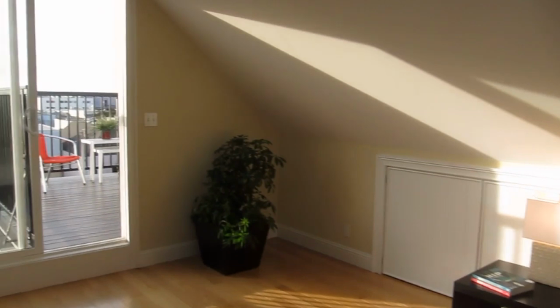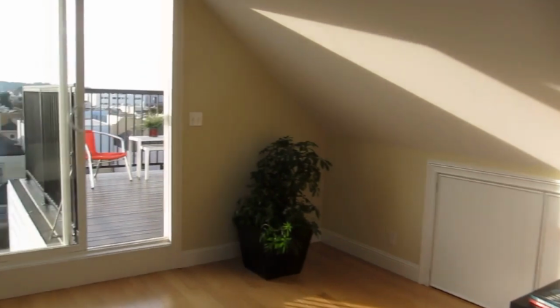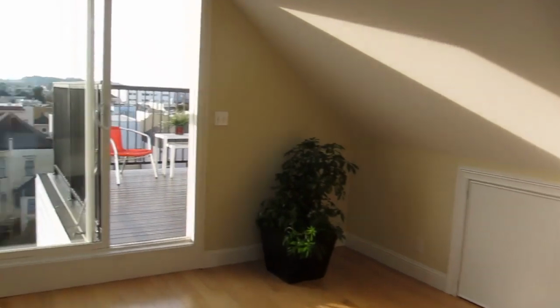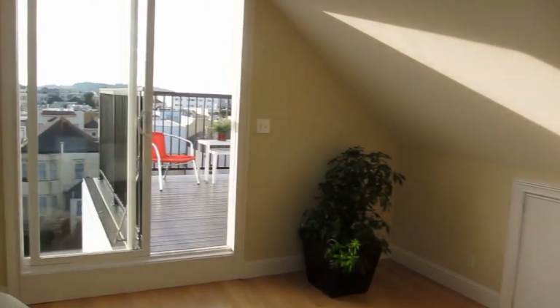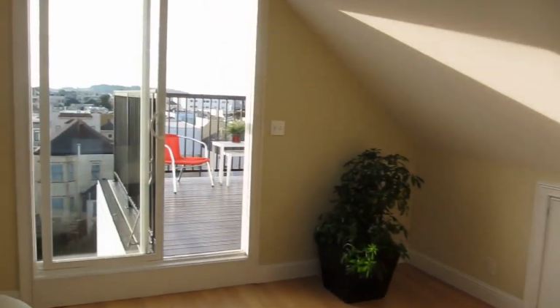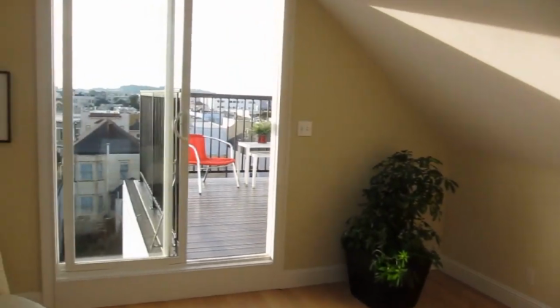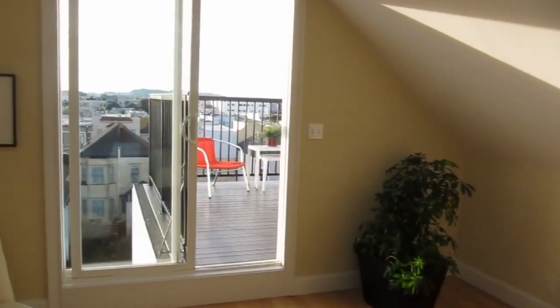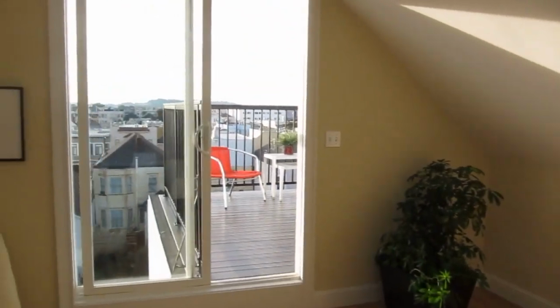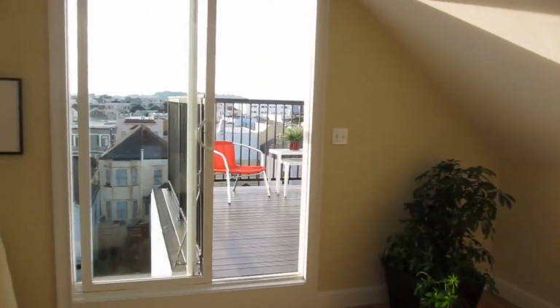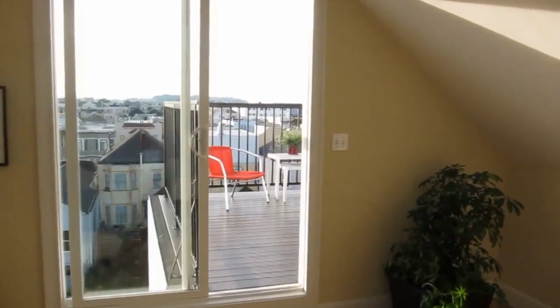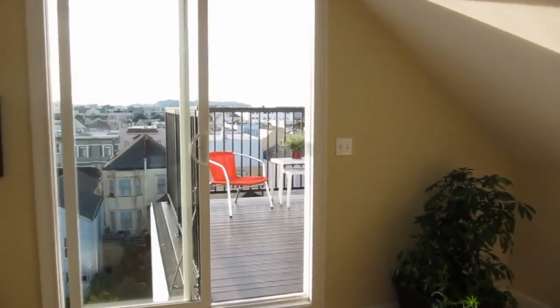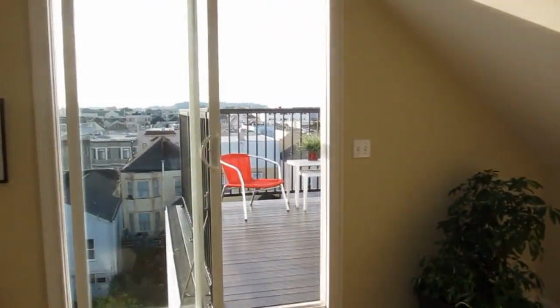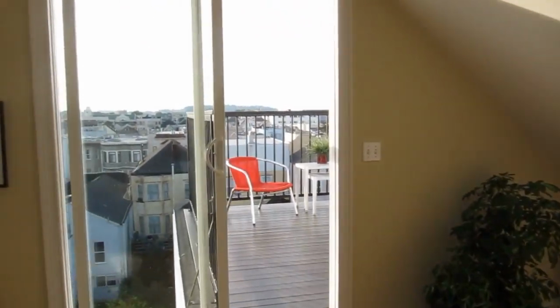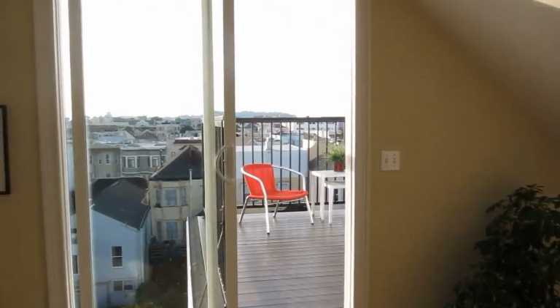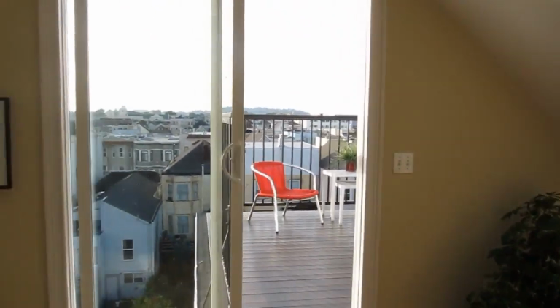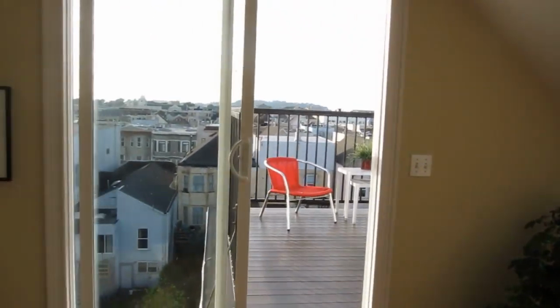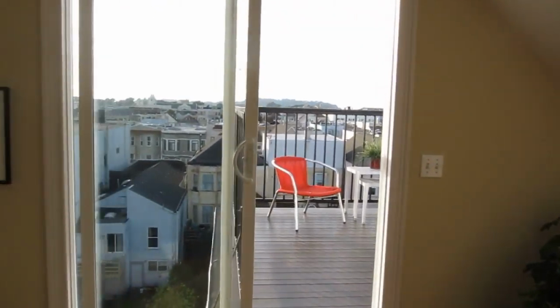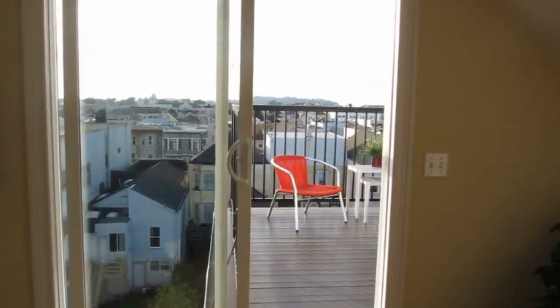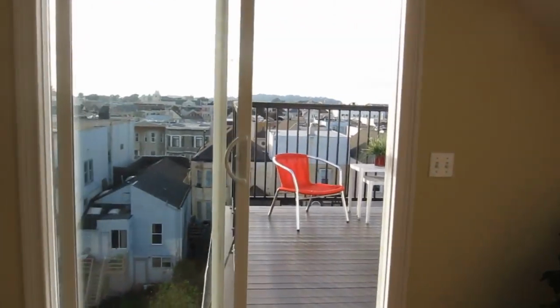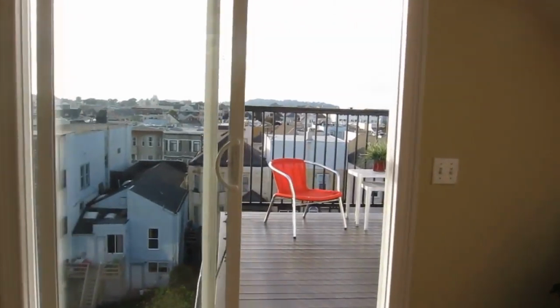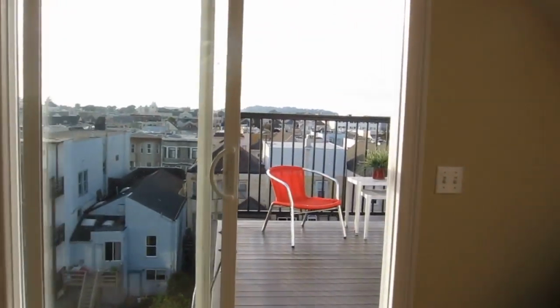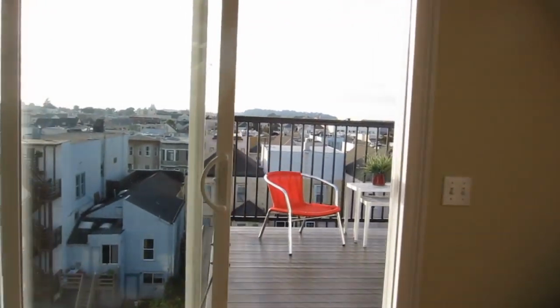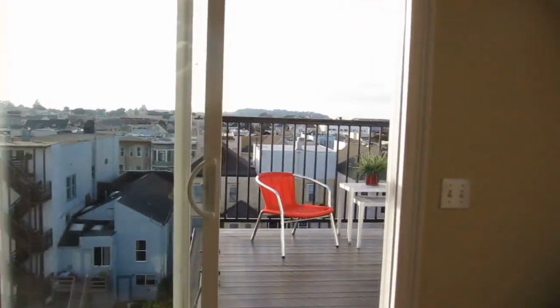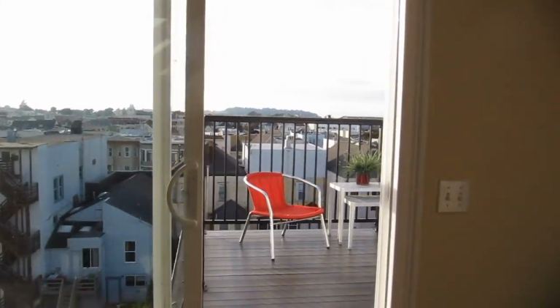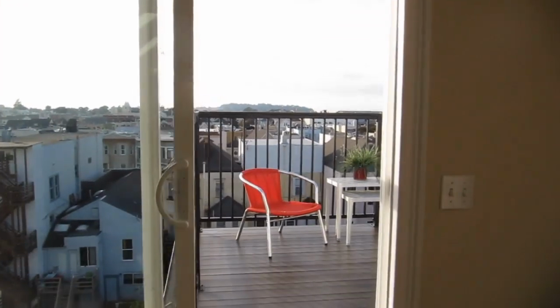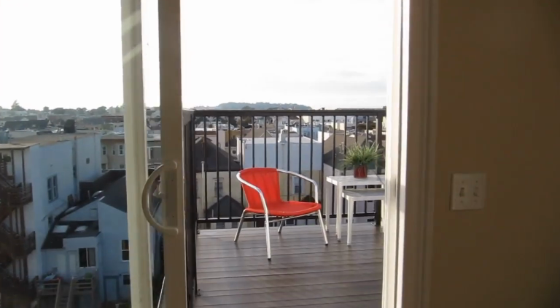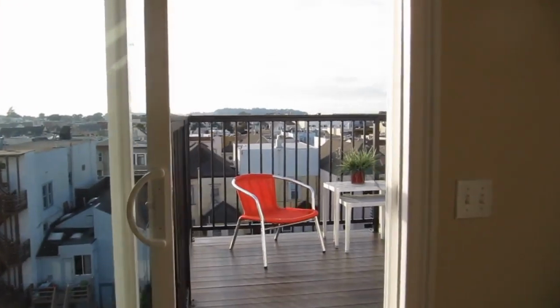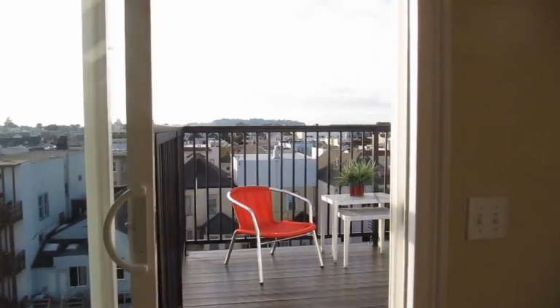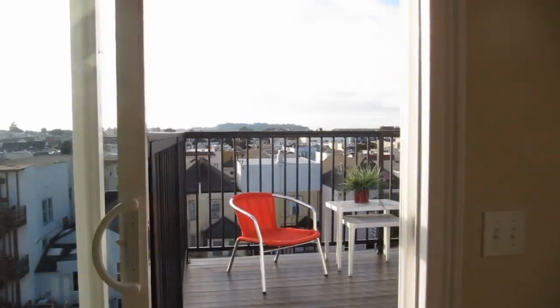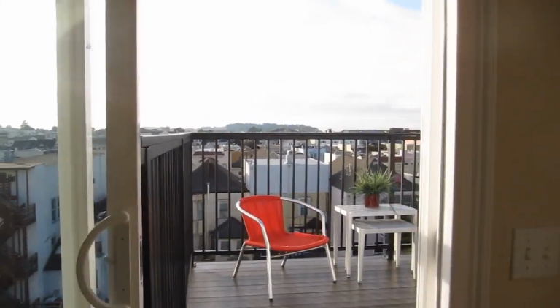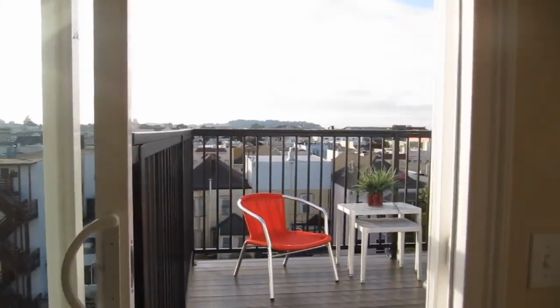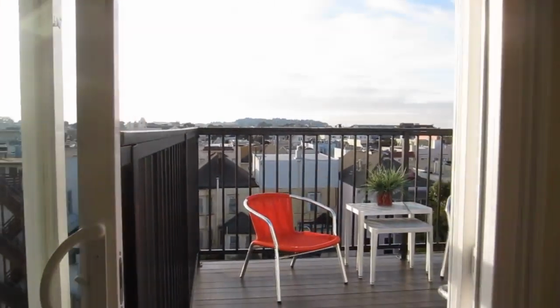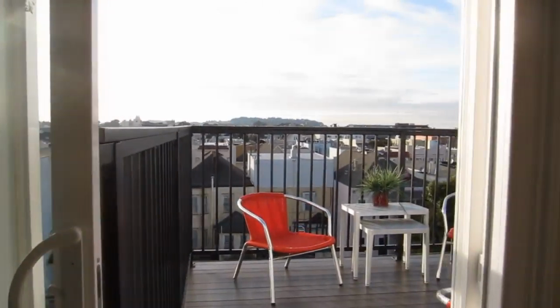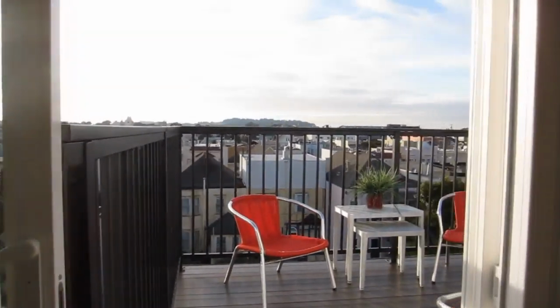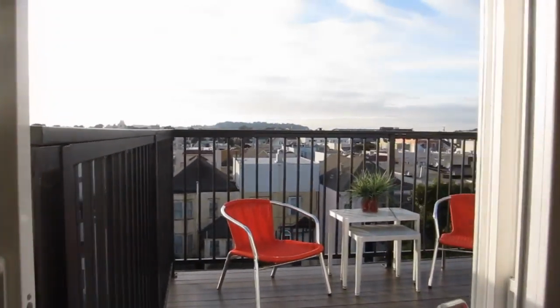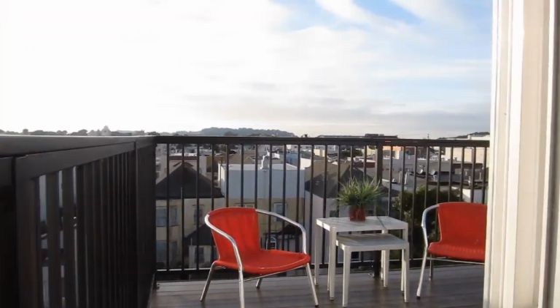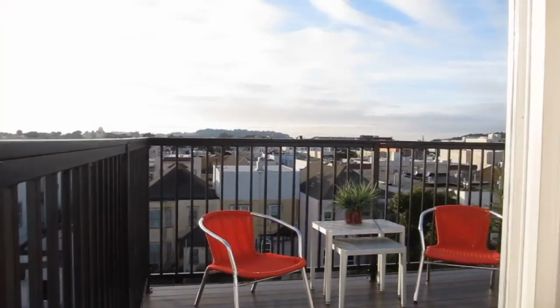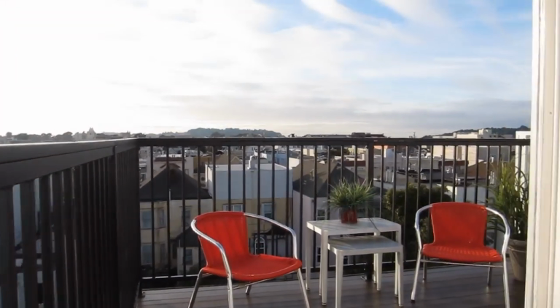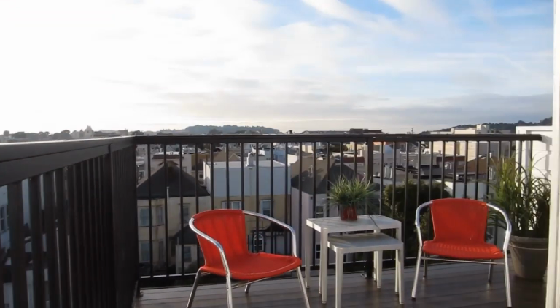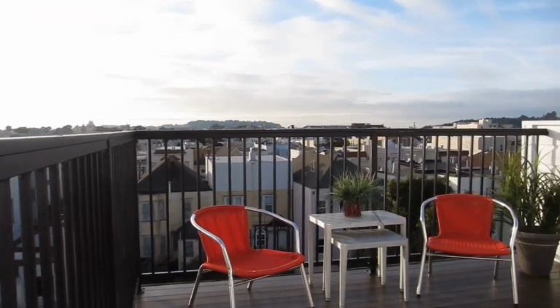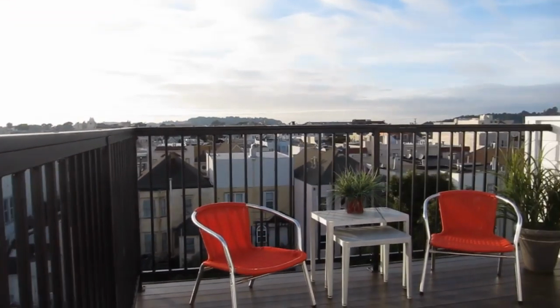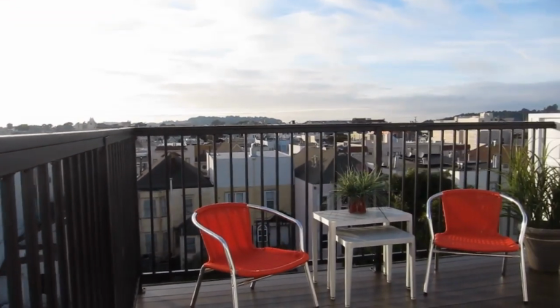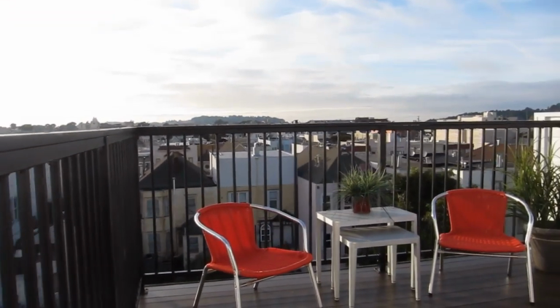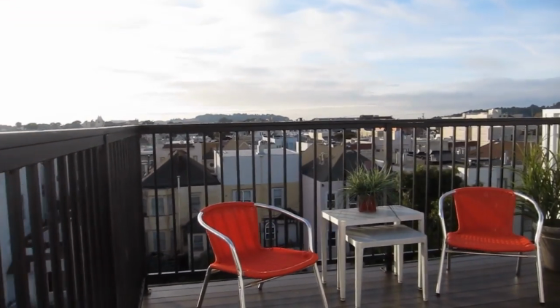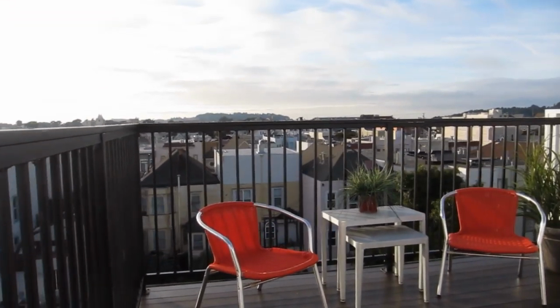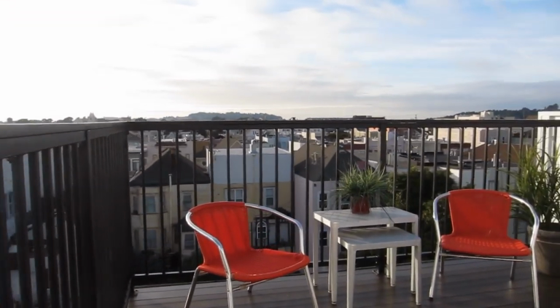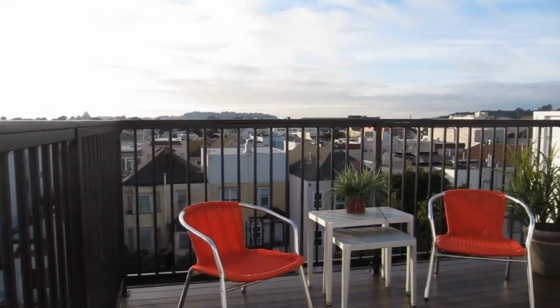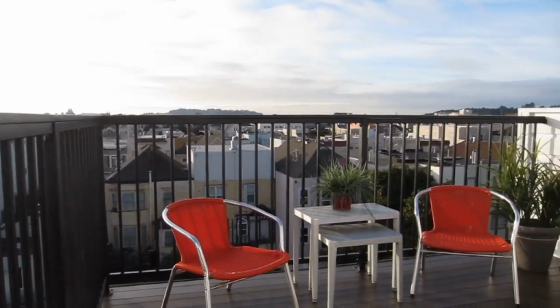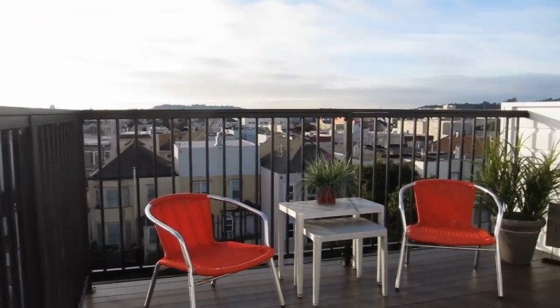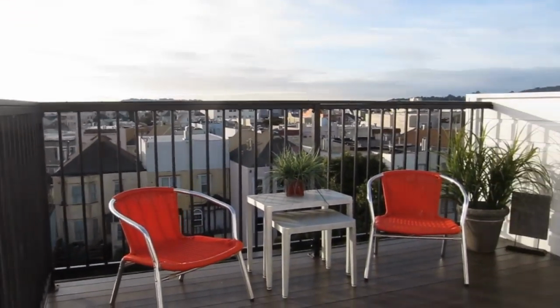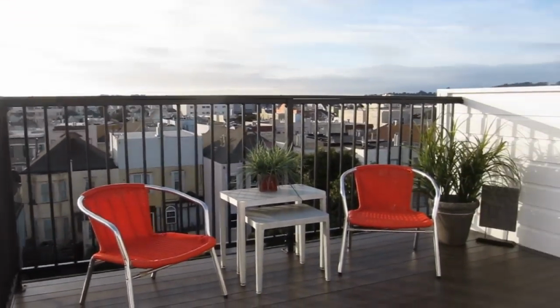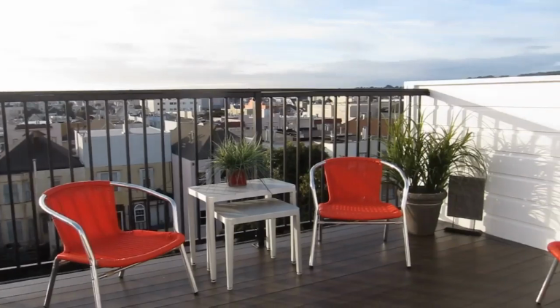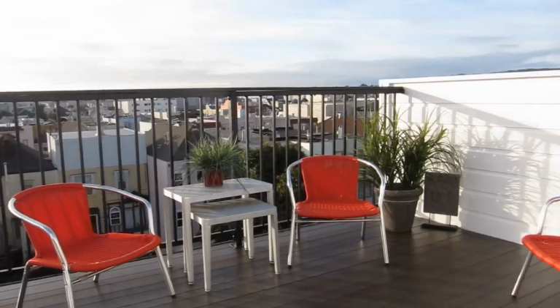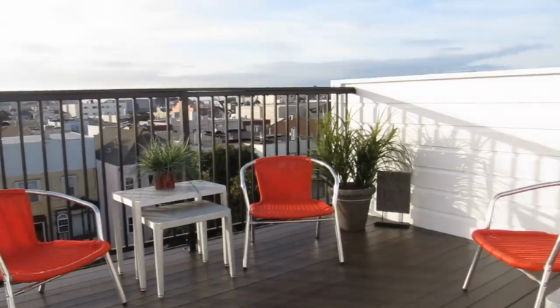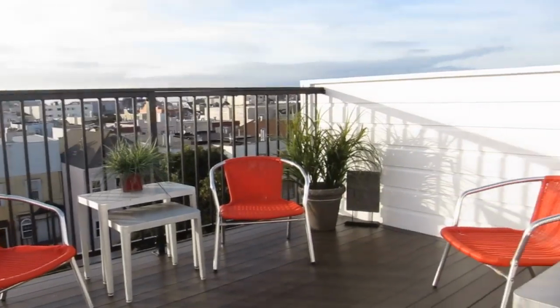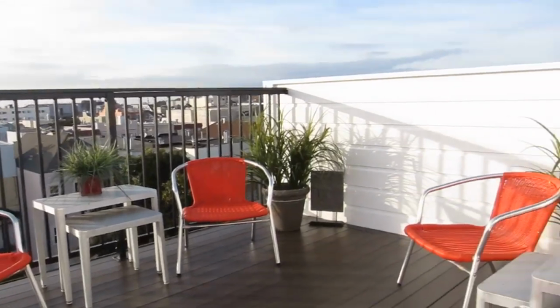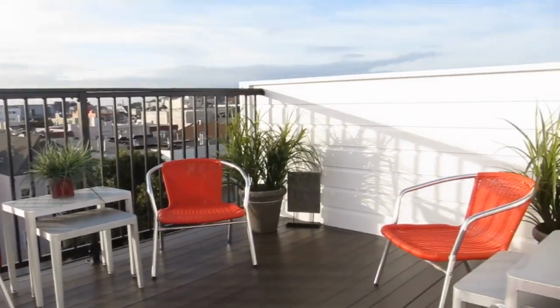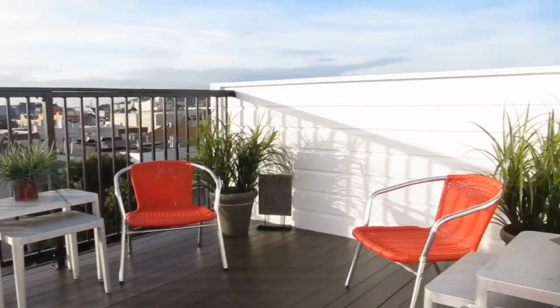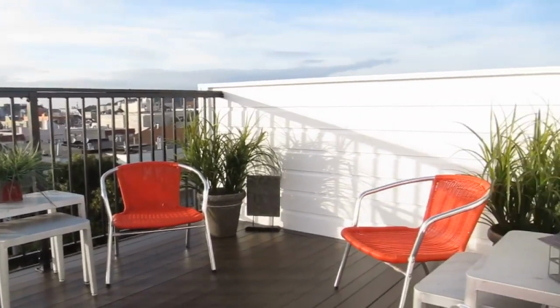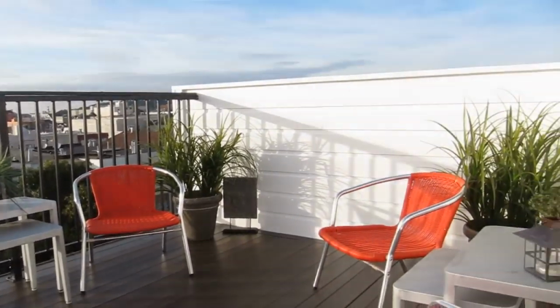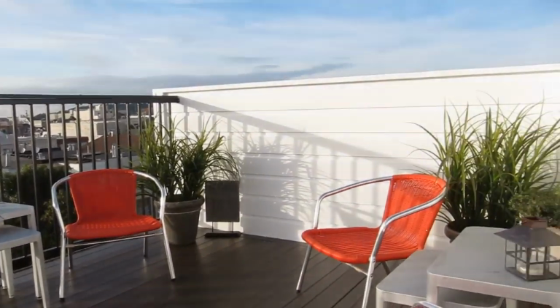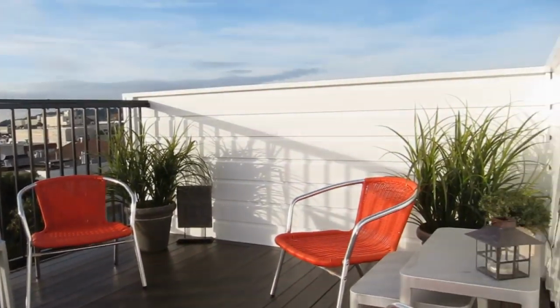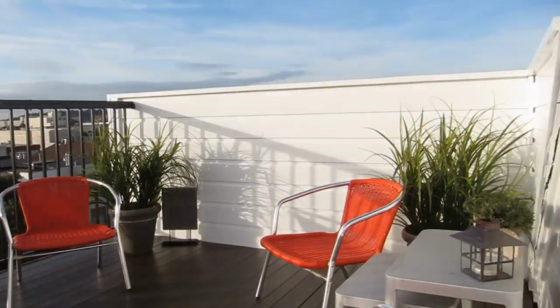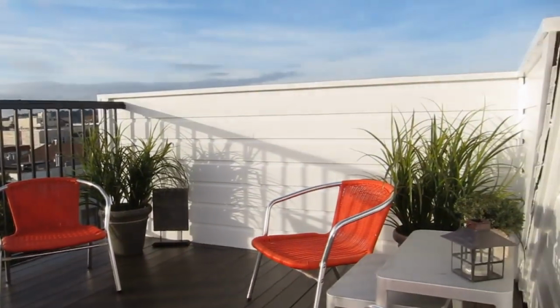And then the top floor deck — really nice and large.